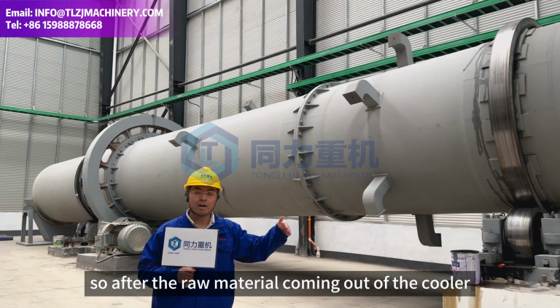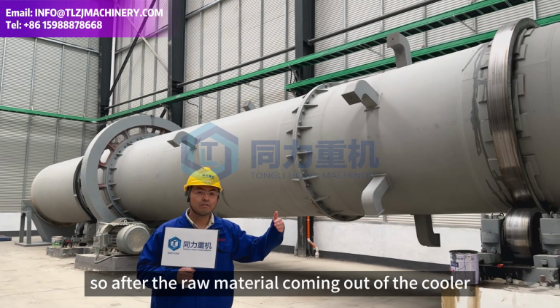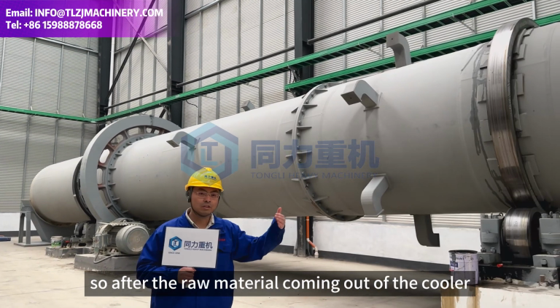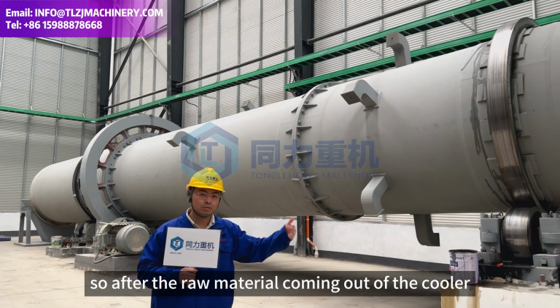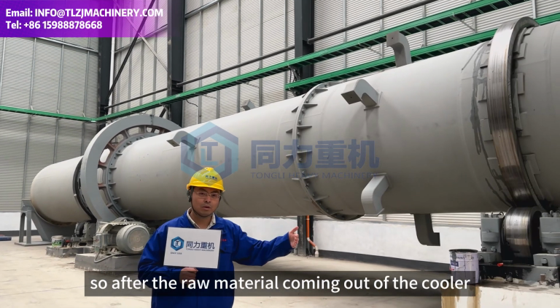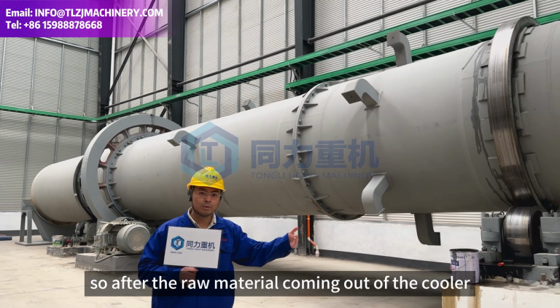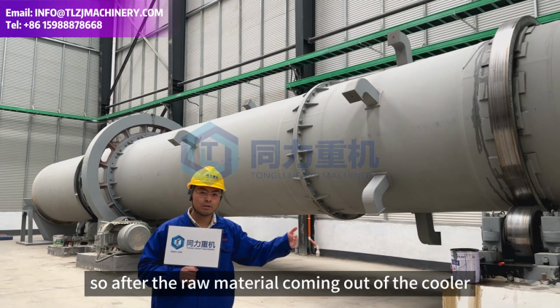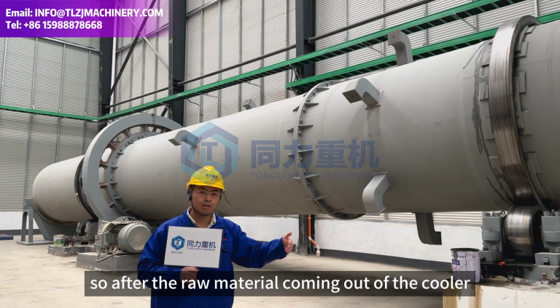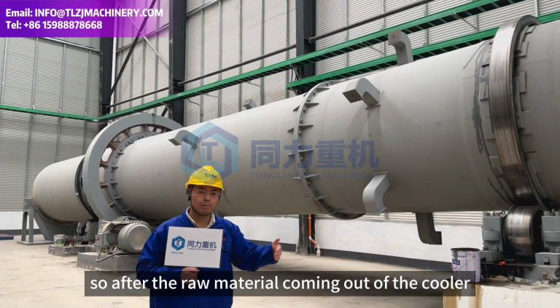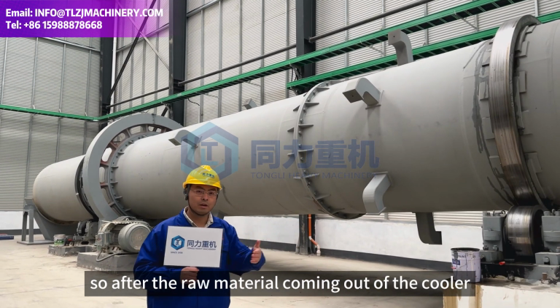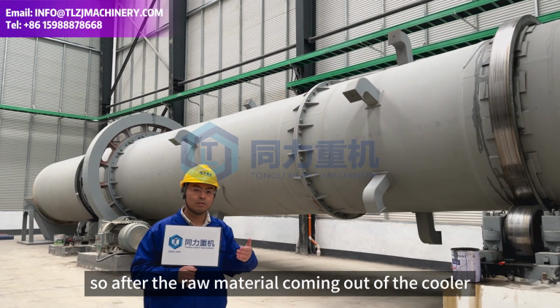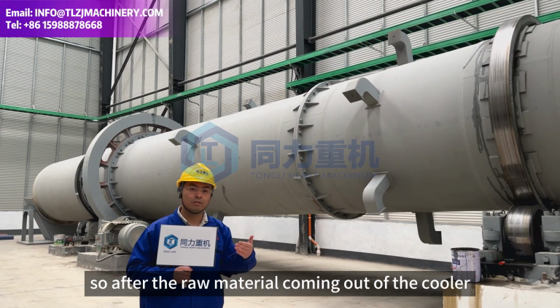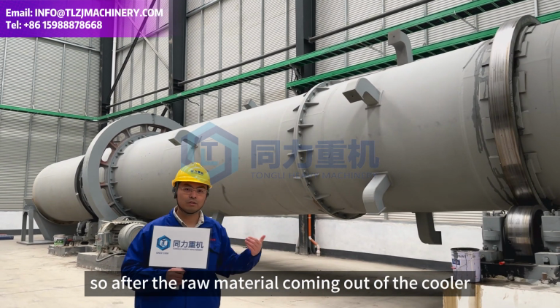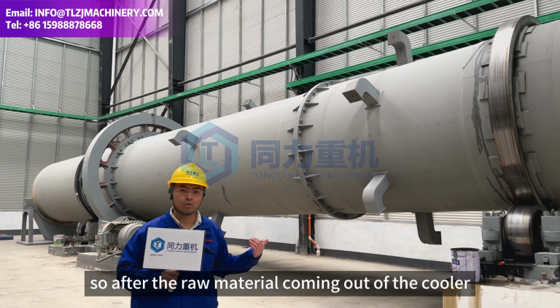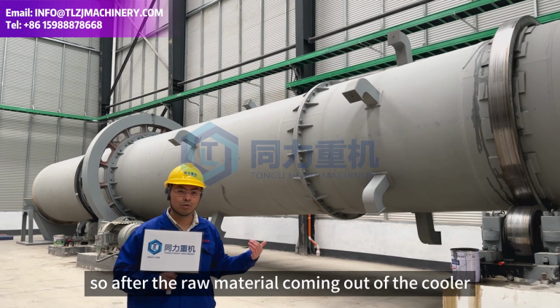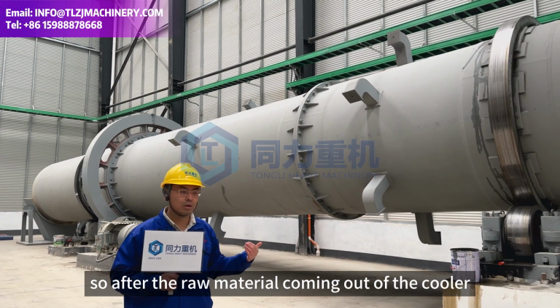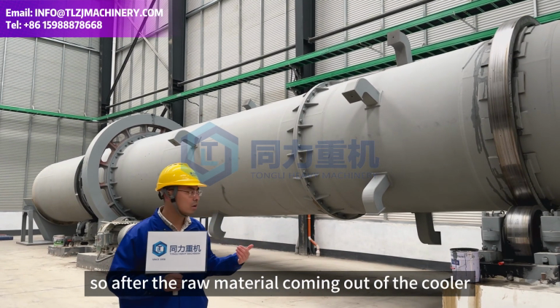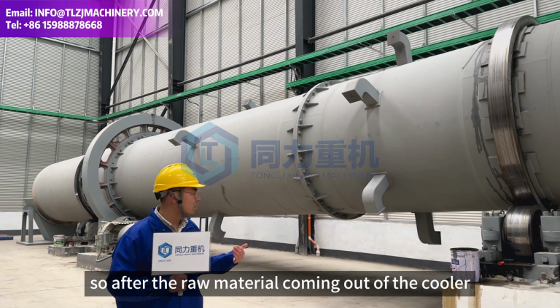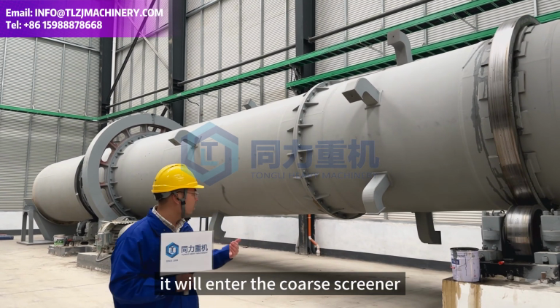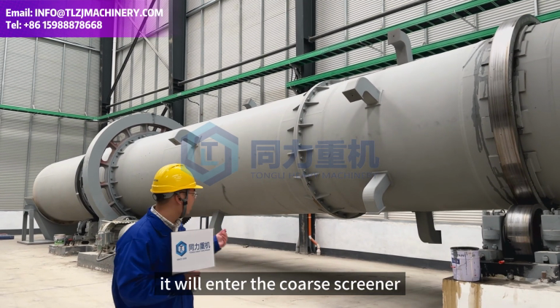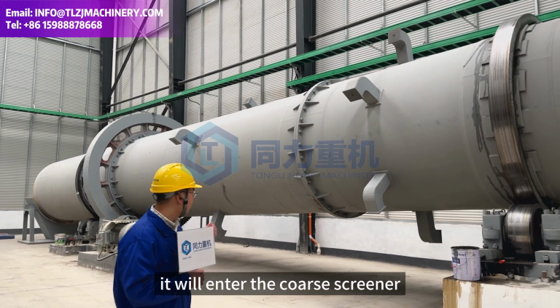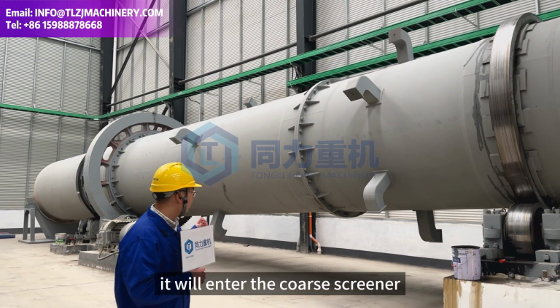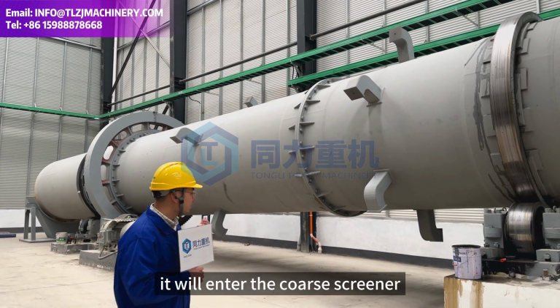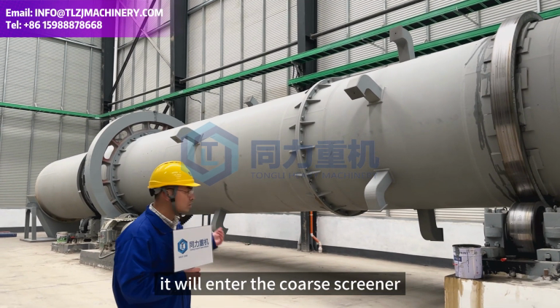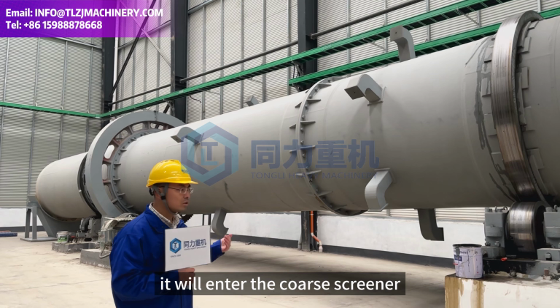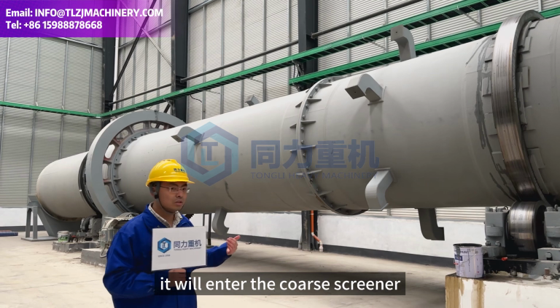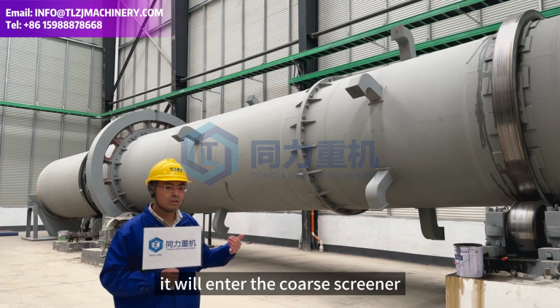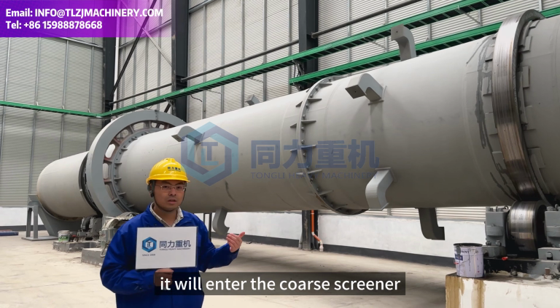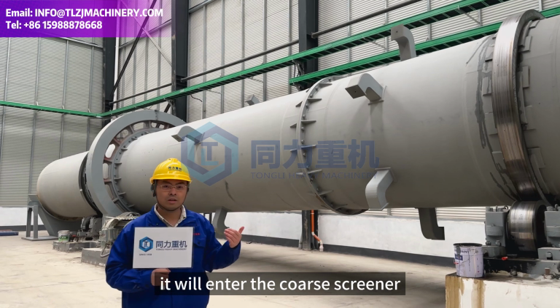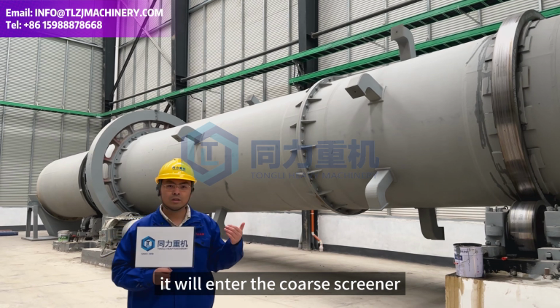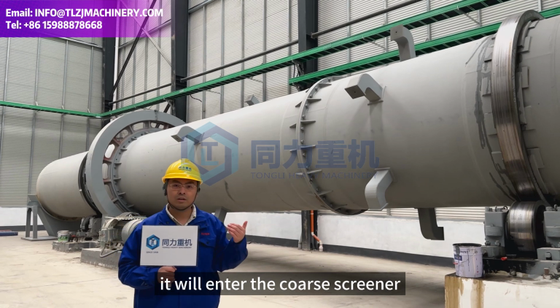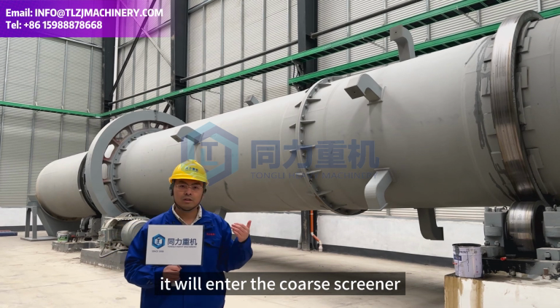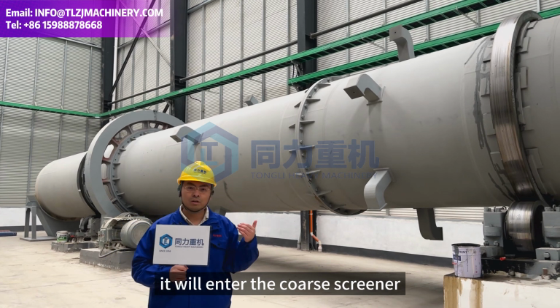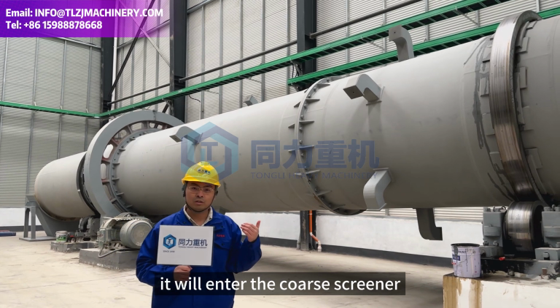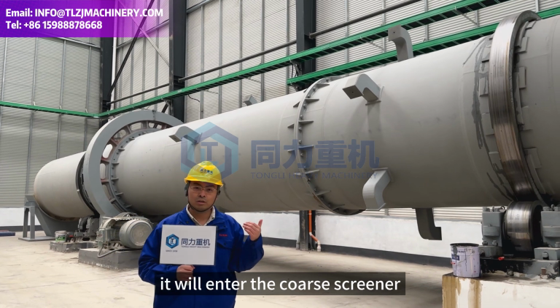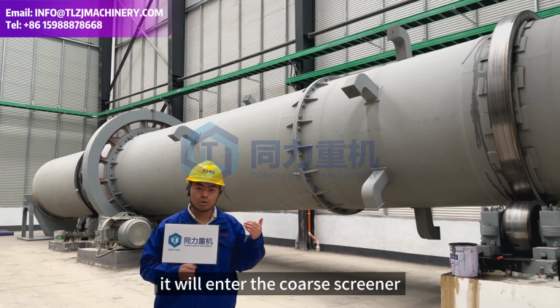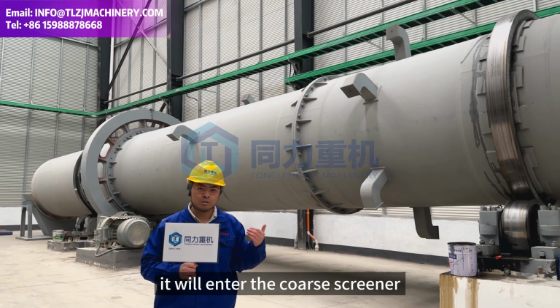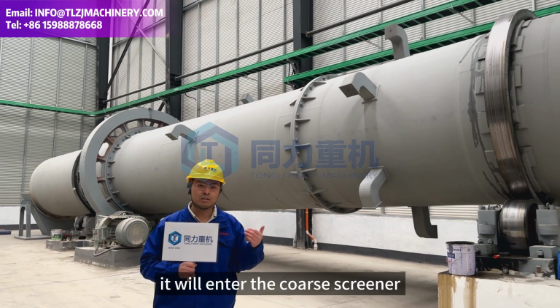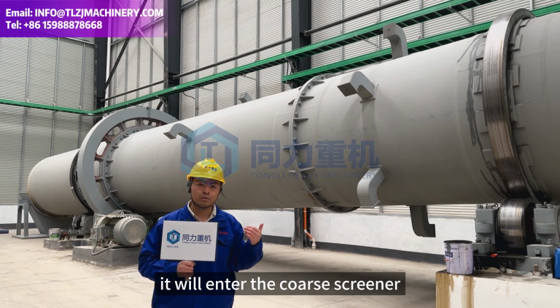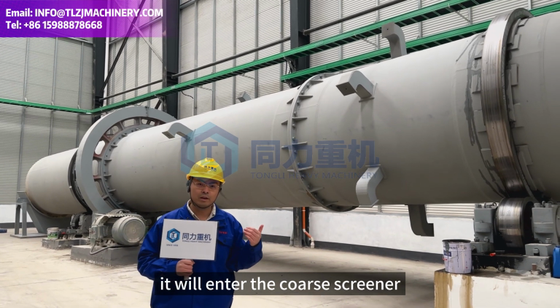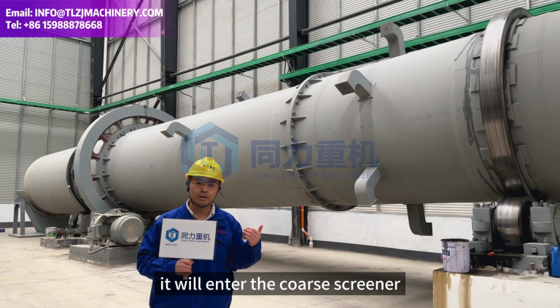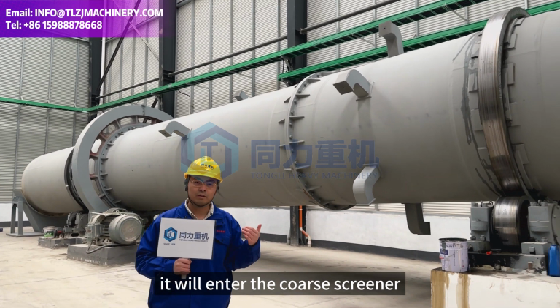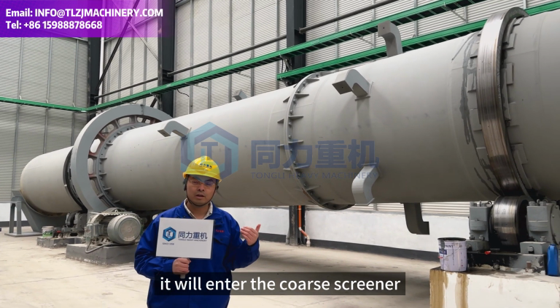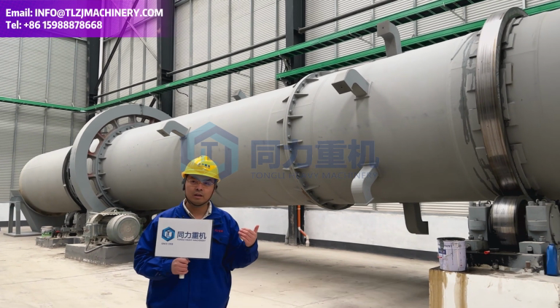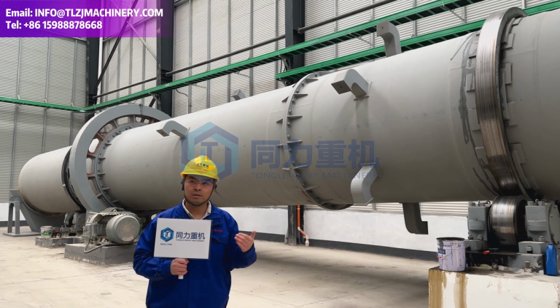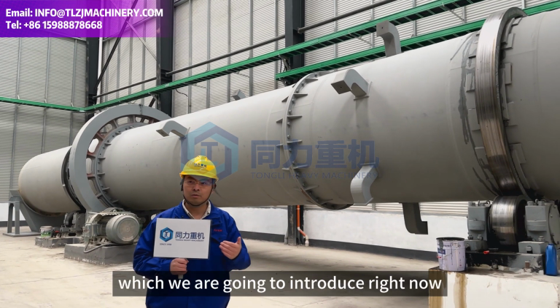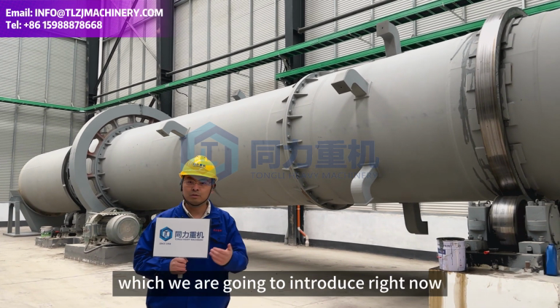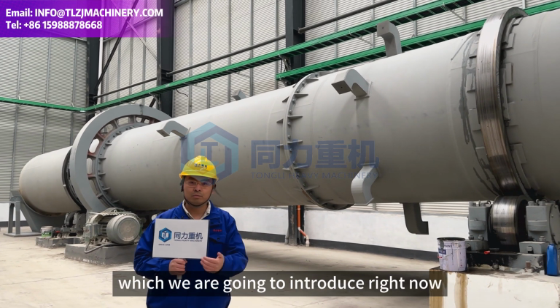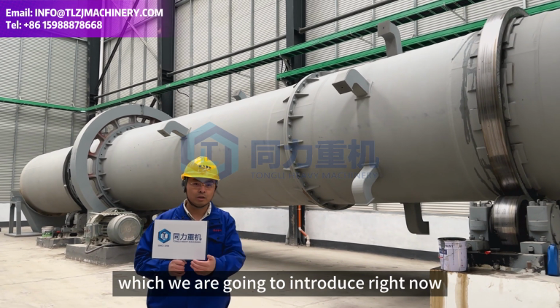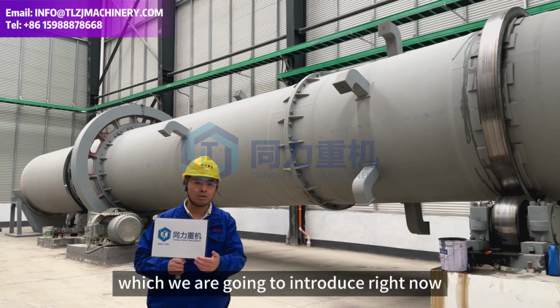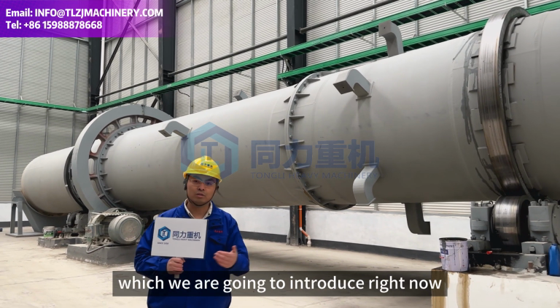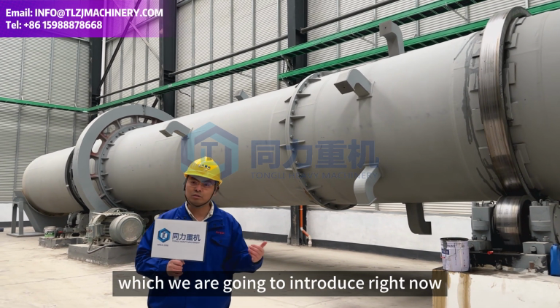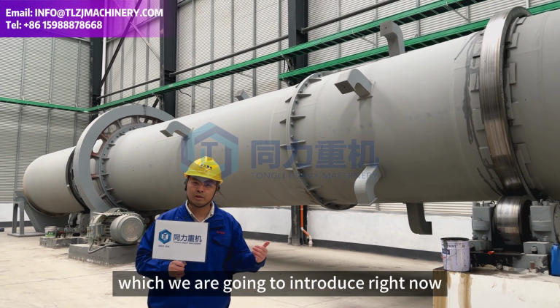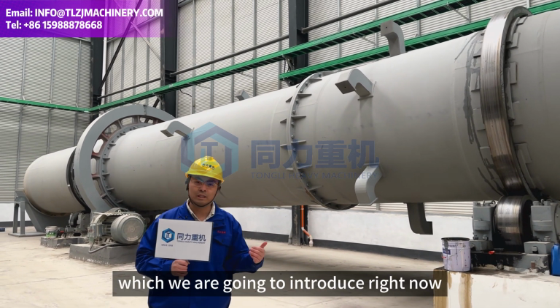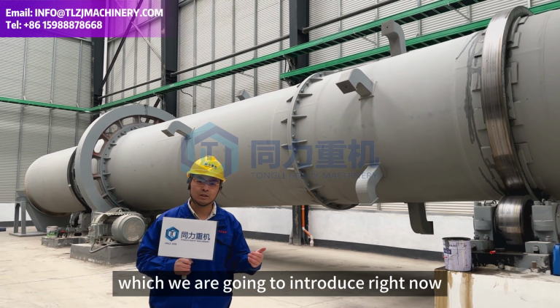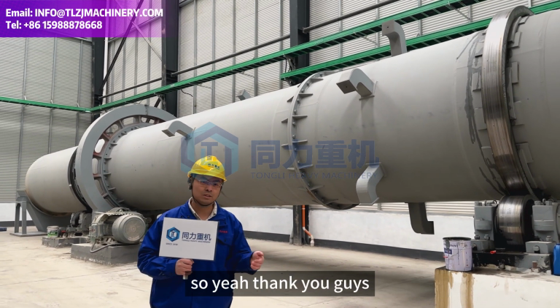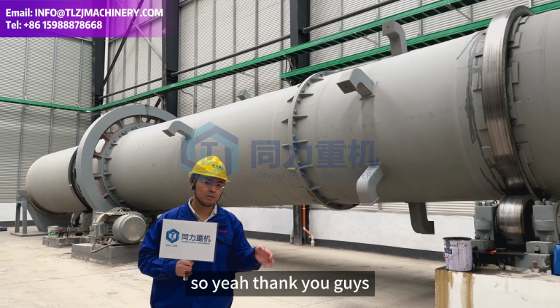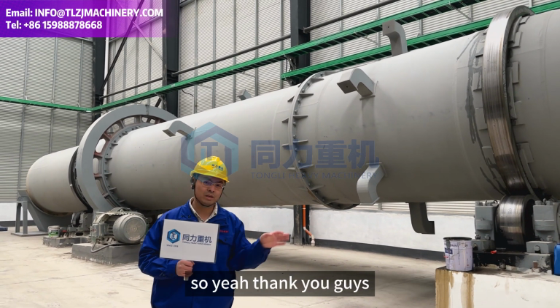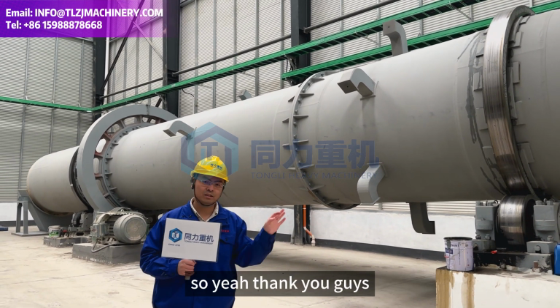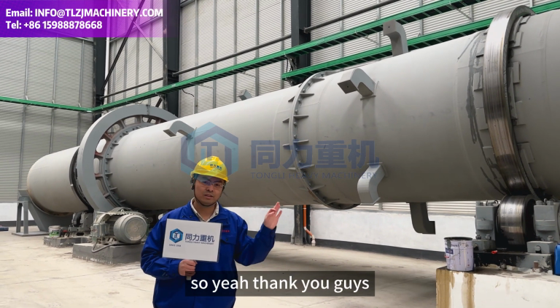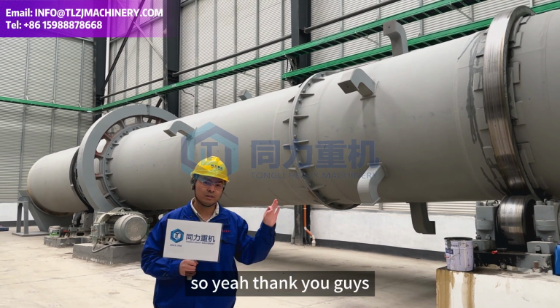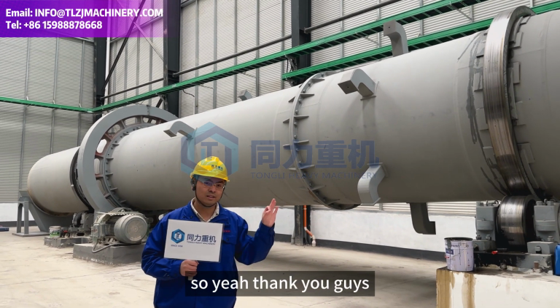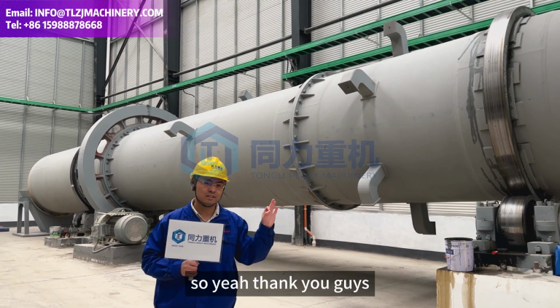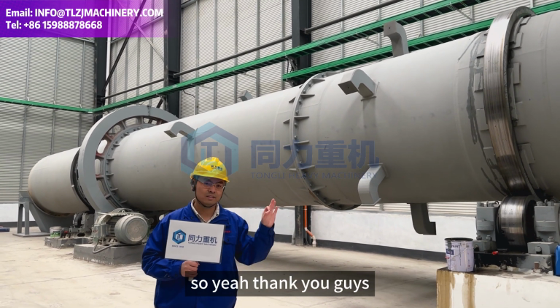After the raw material comes out from the cooler, it will enter the coarse screen, which we're going to look at right now.